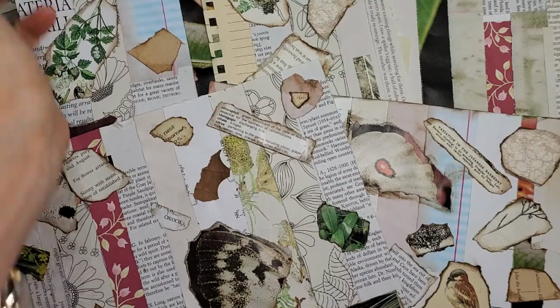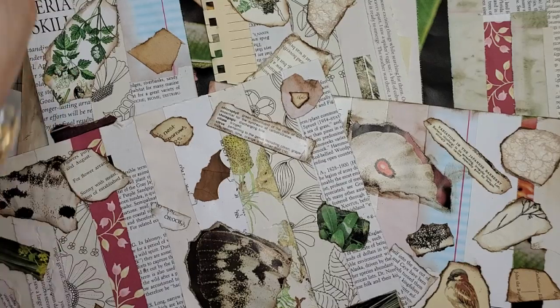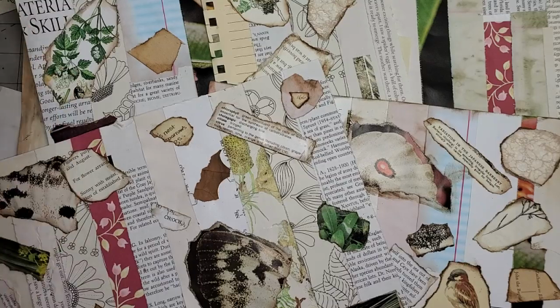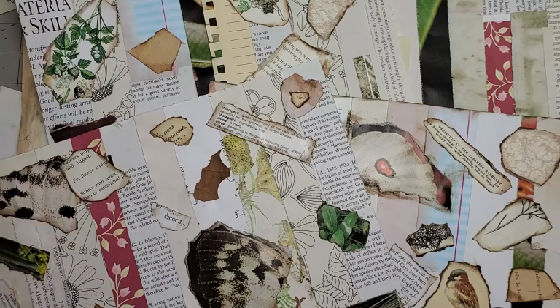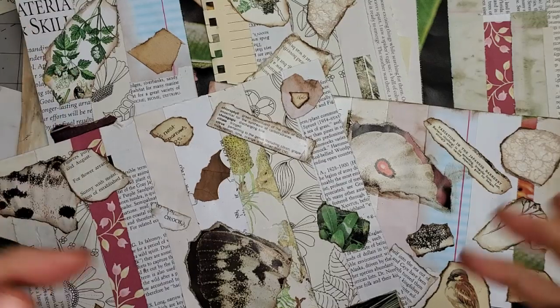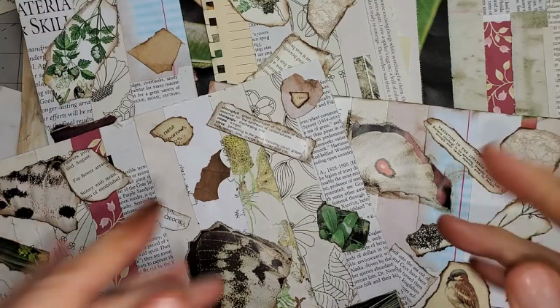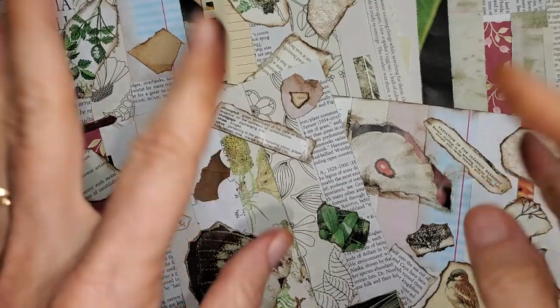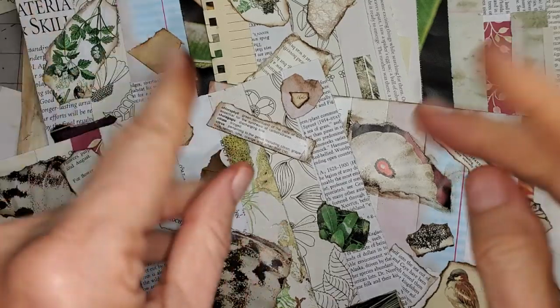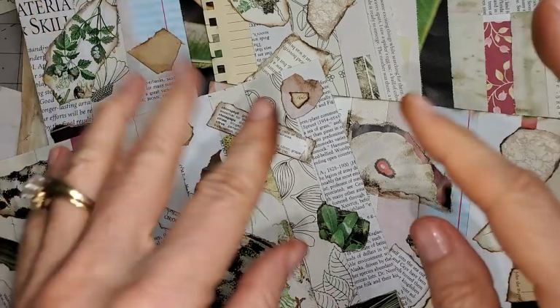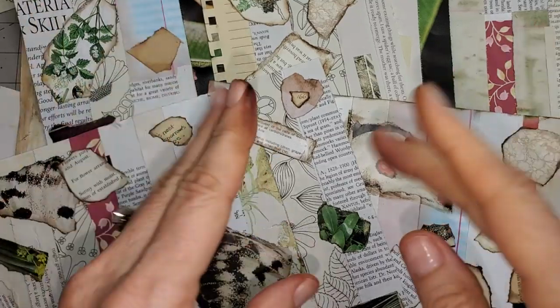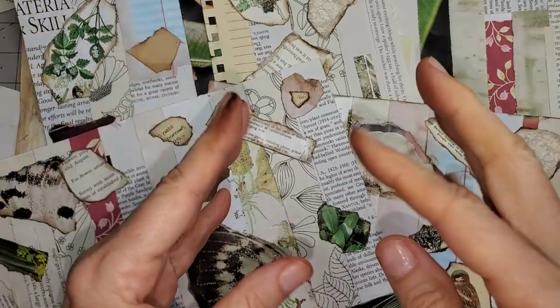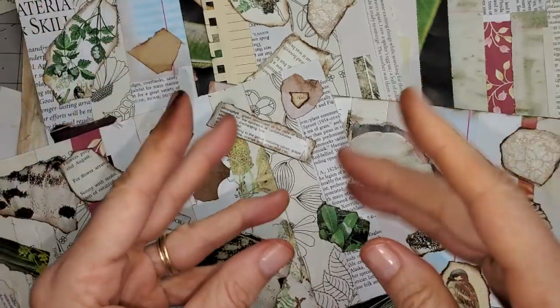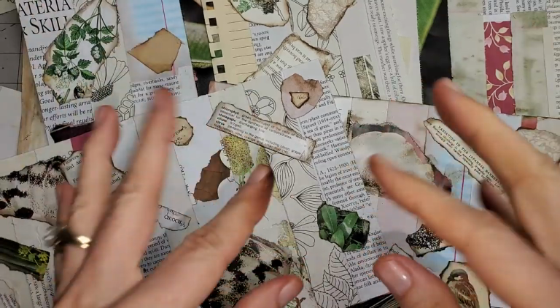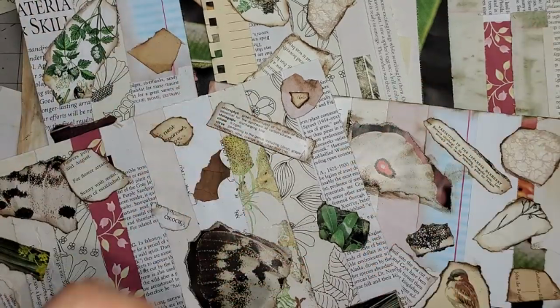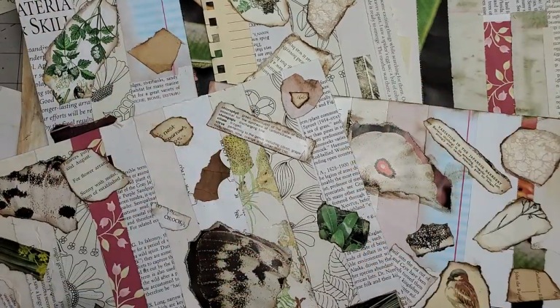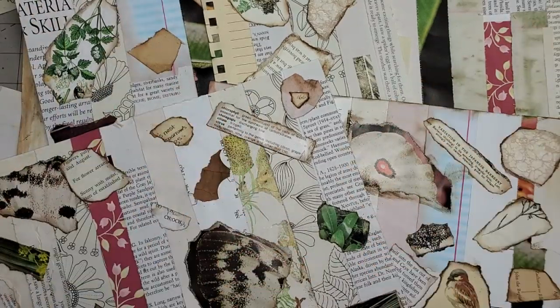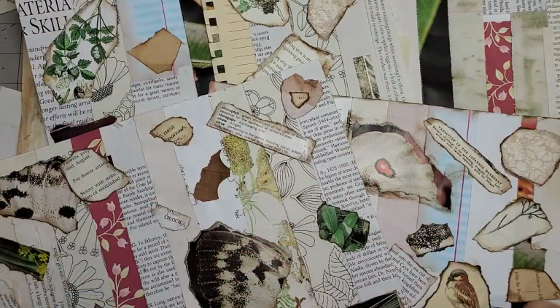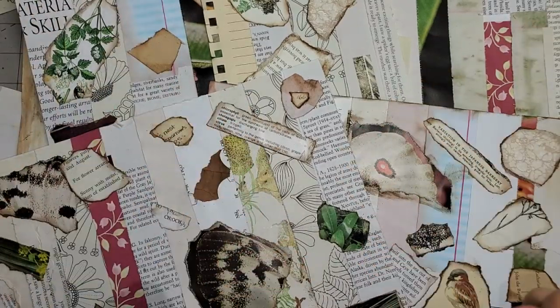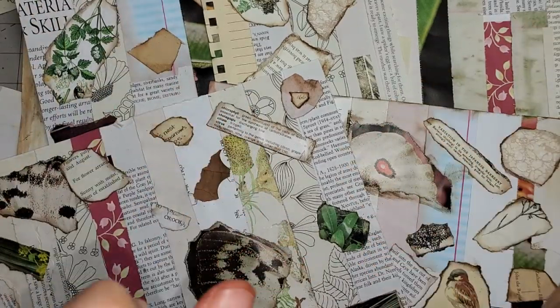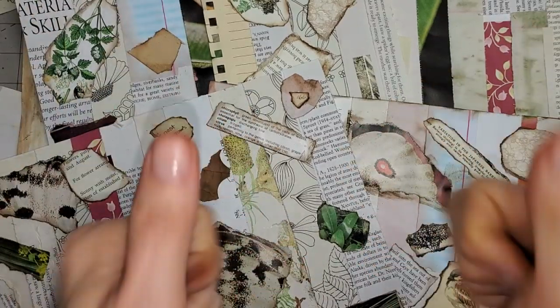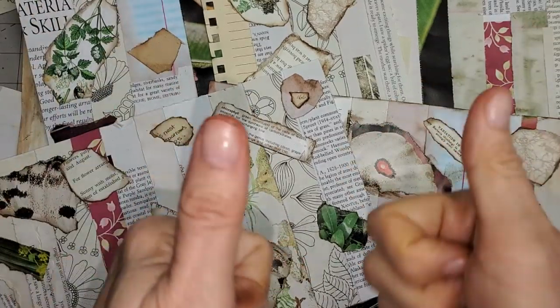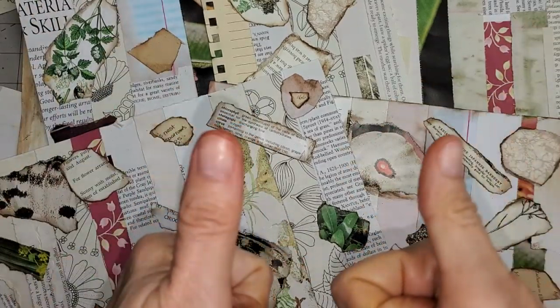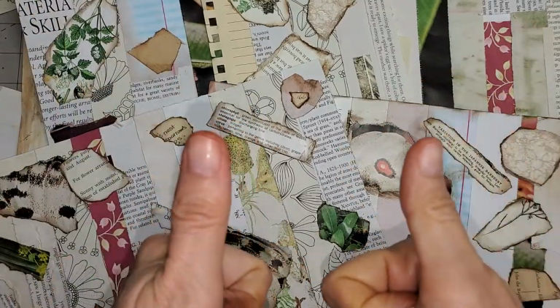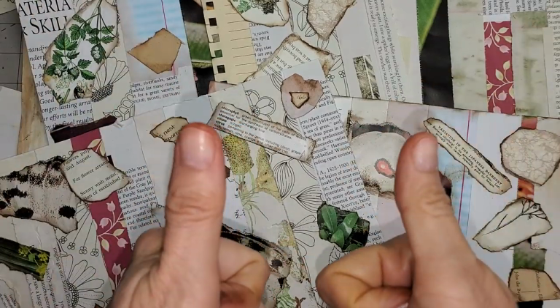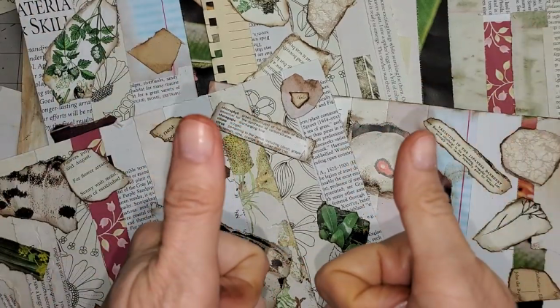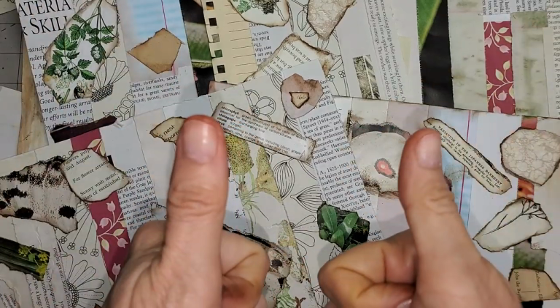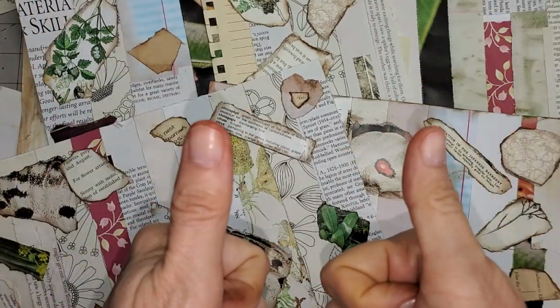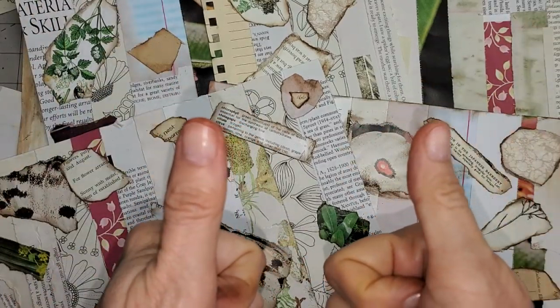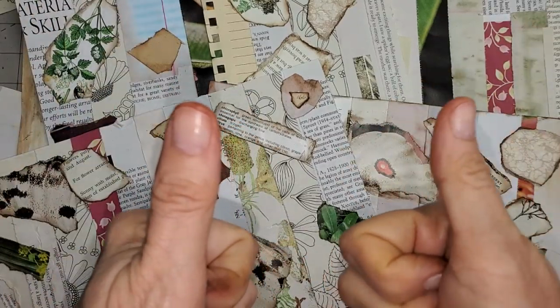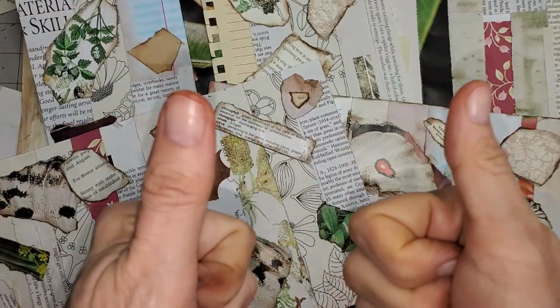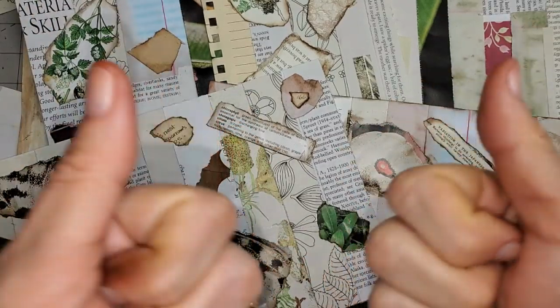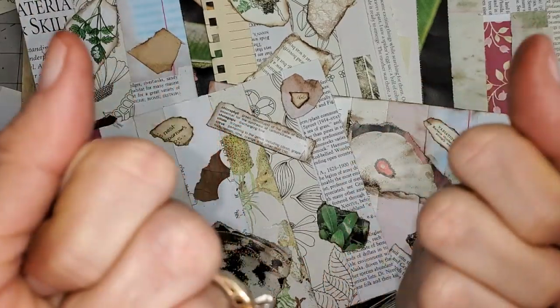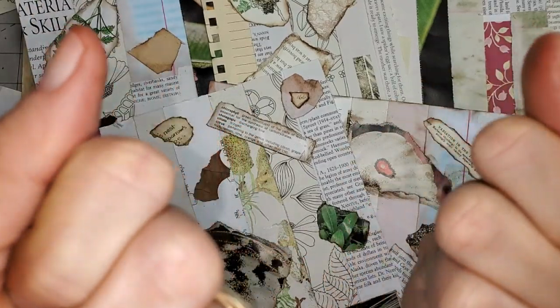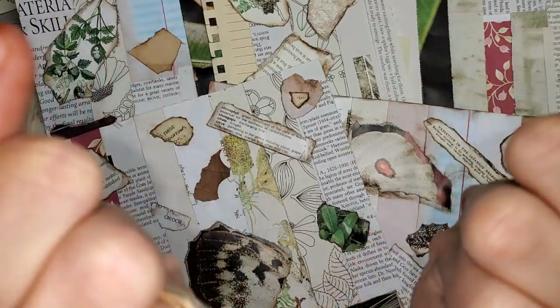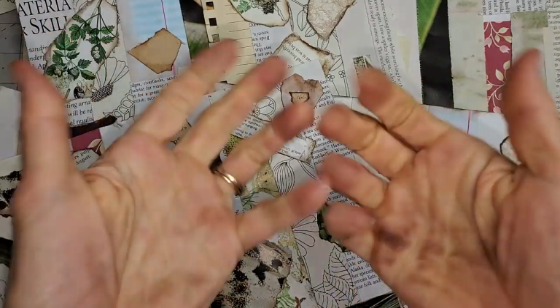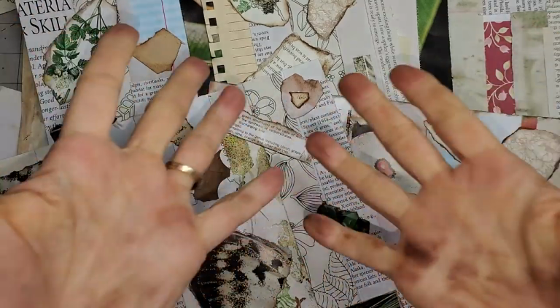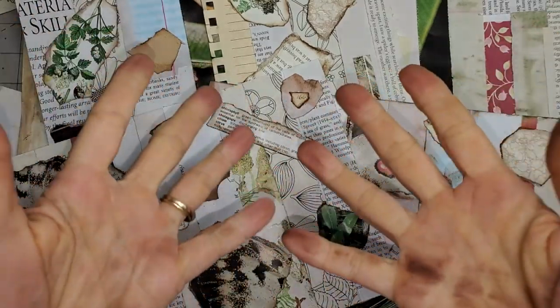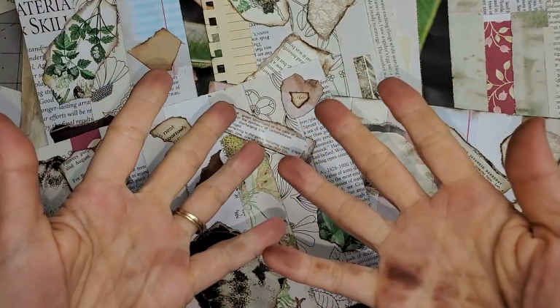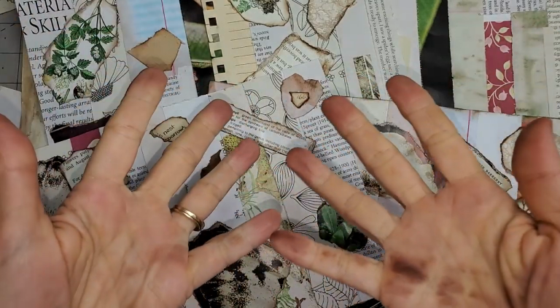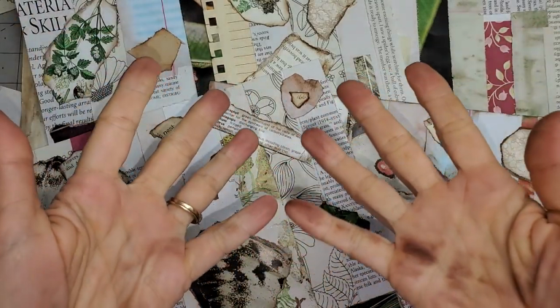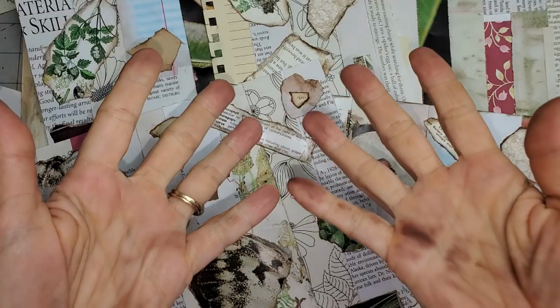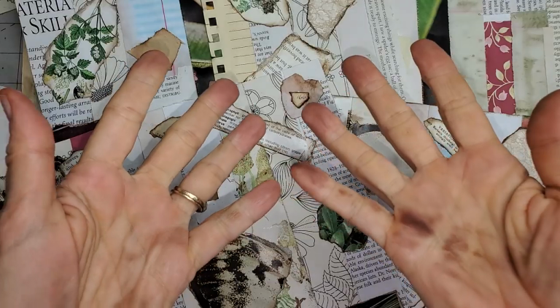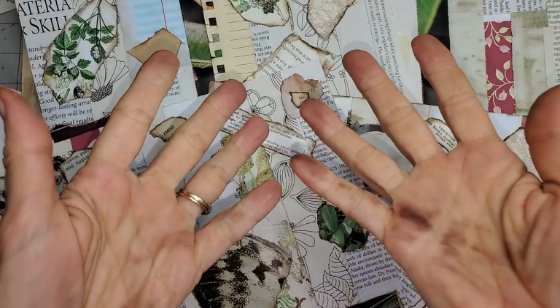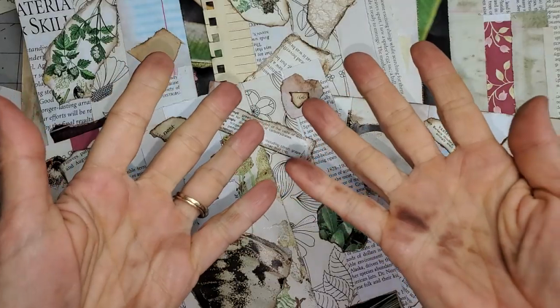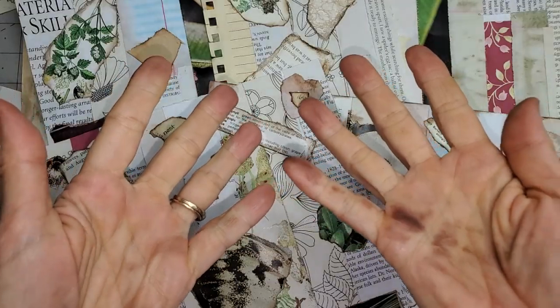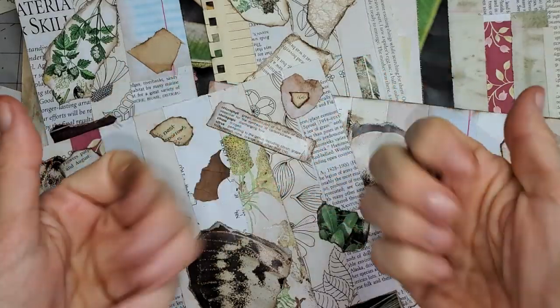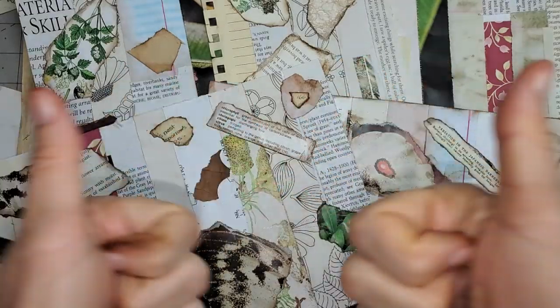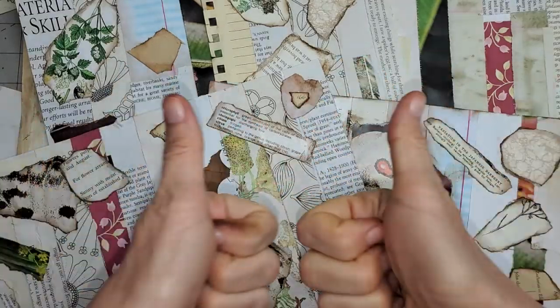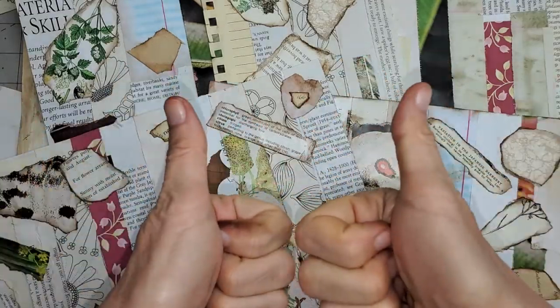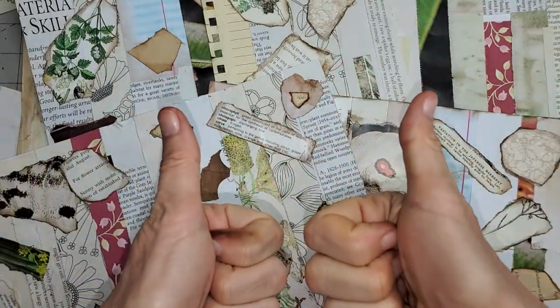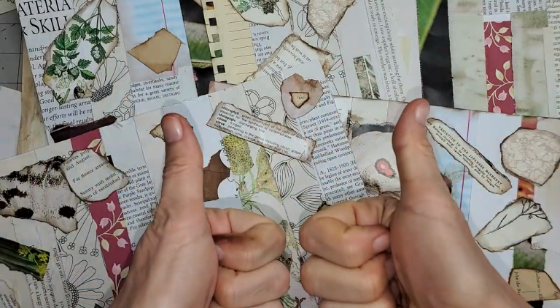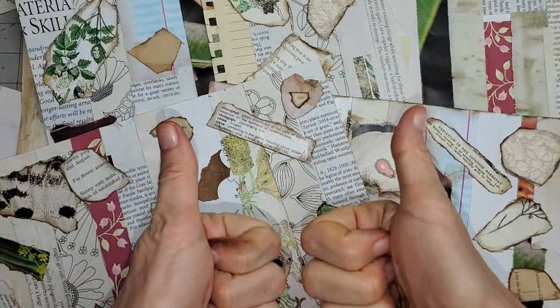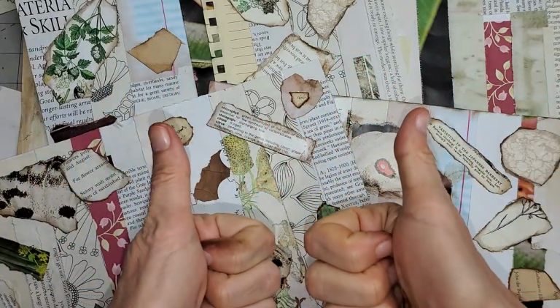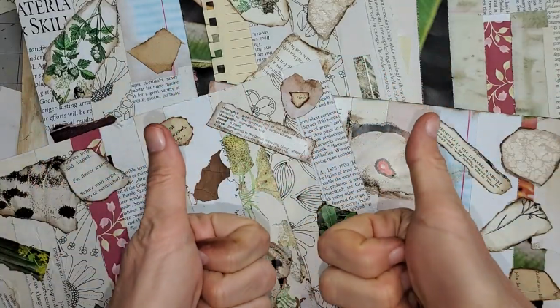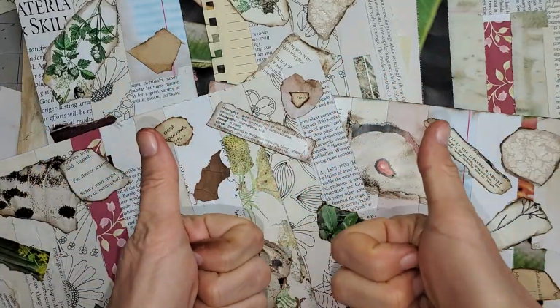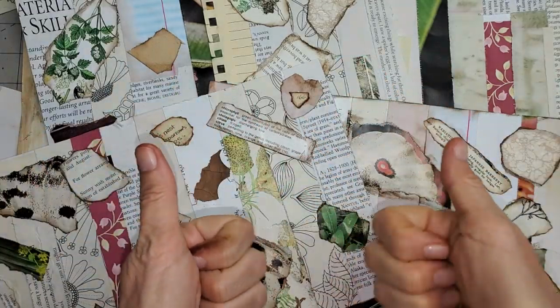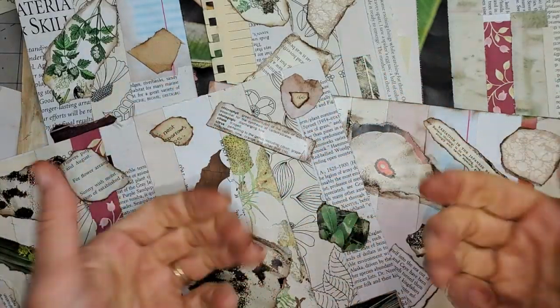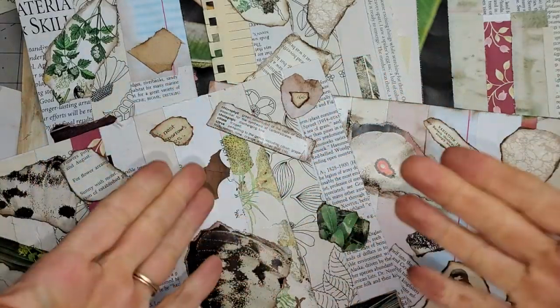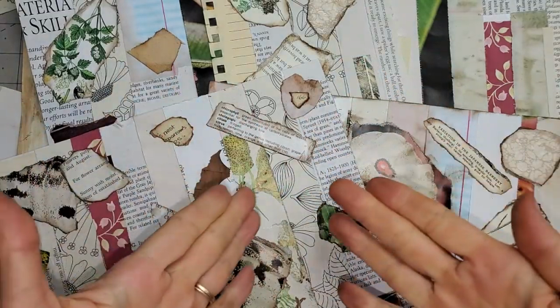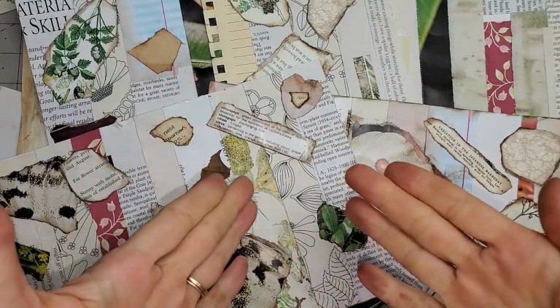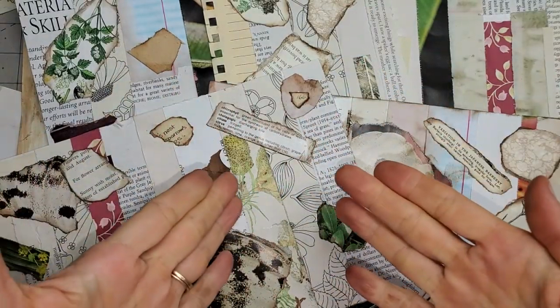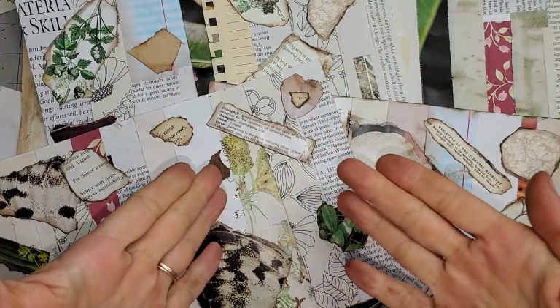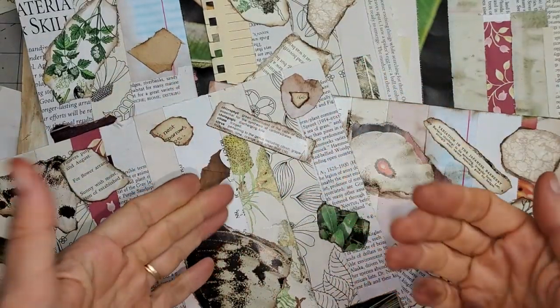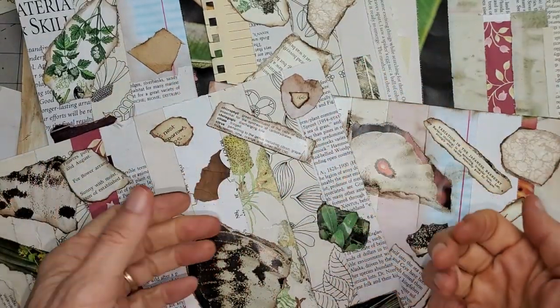Hi everybody, it's Pam at the Paper Outpost. Here we're using up some more book pages. Got super duper inky fingers ready to rock and roll. Let's get to it.